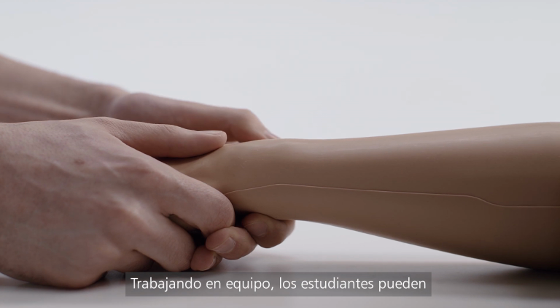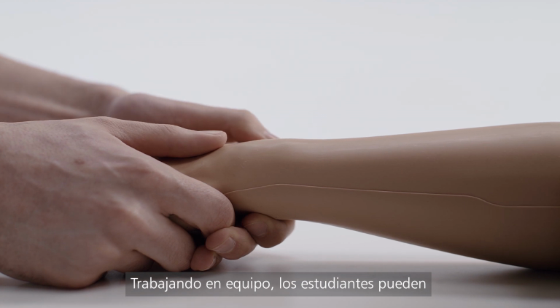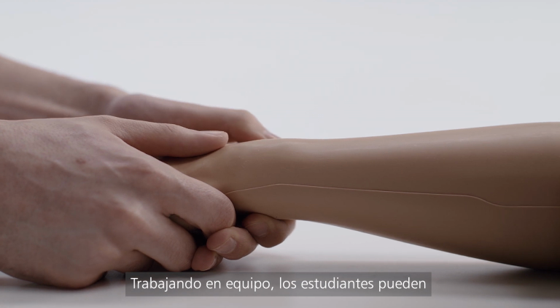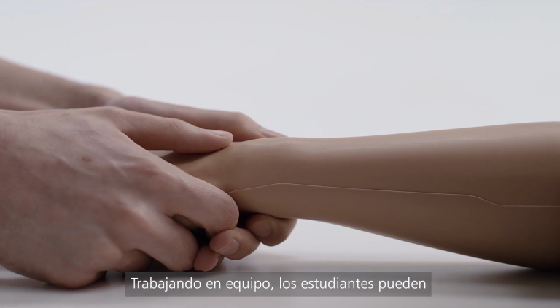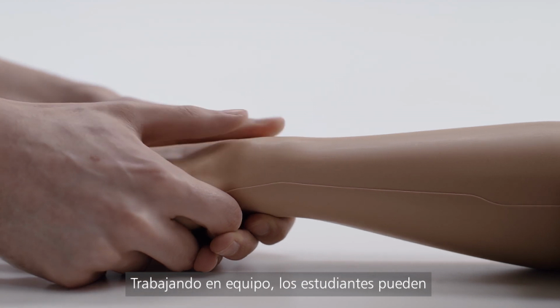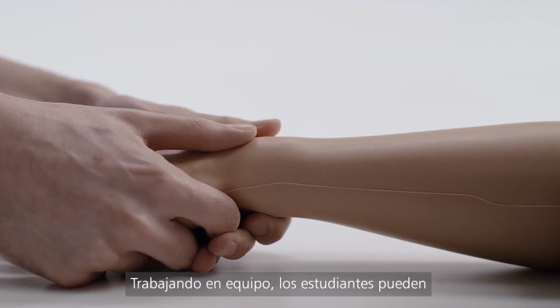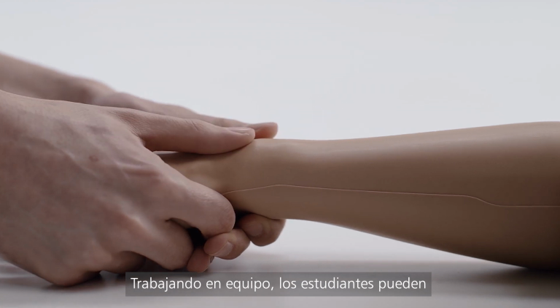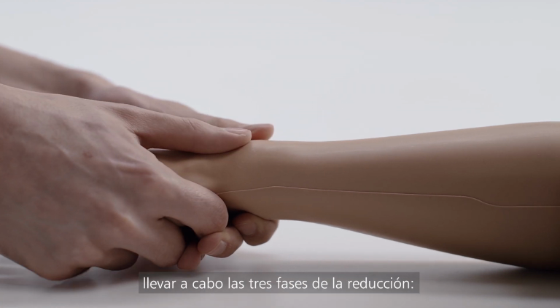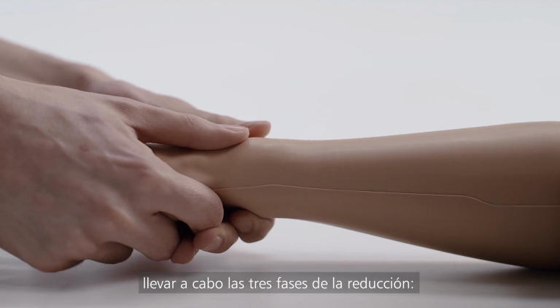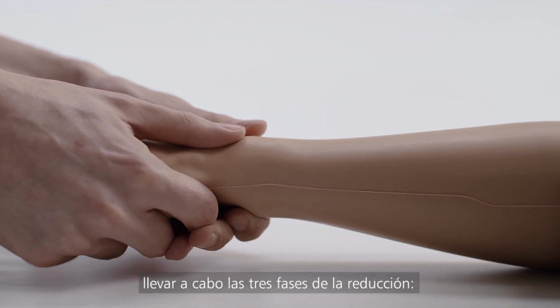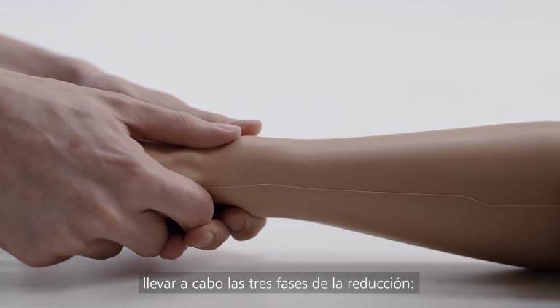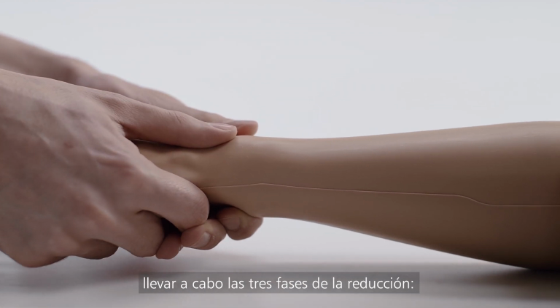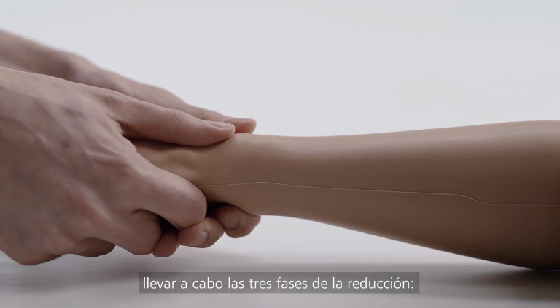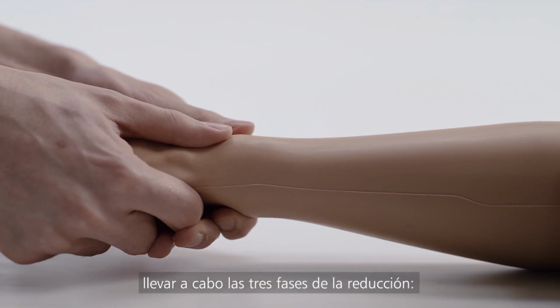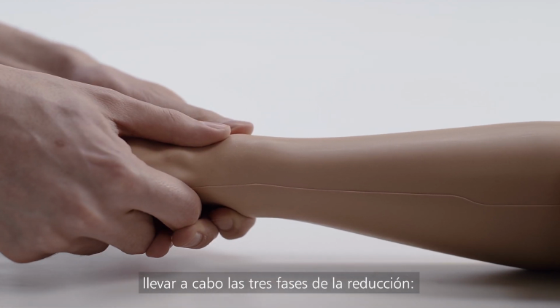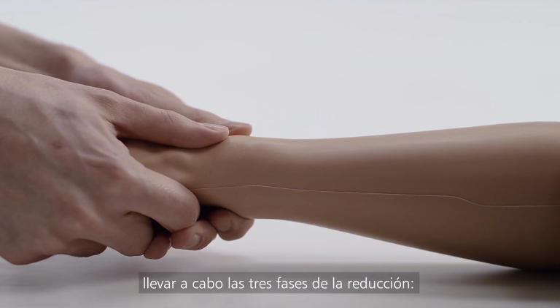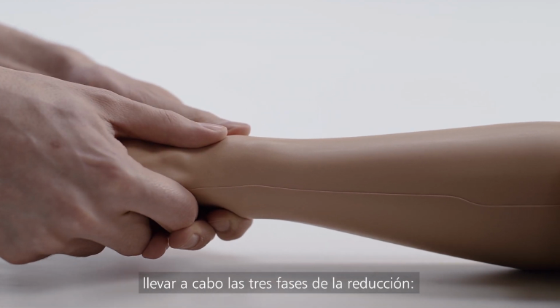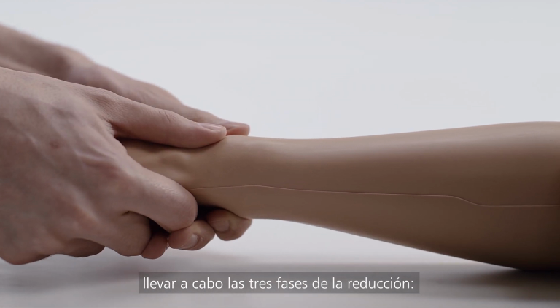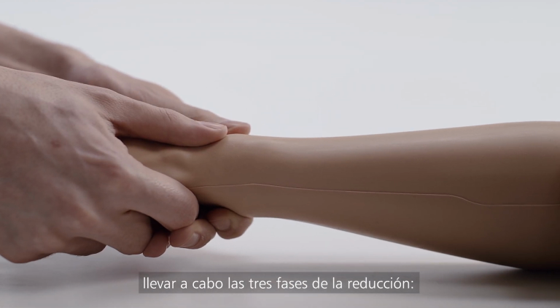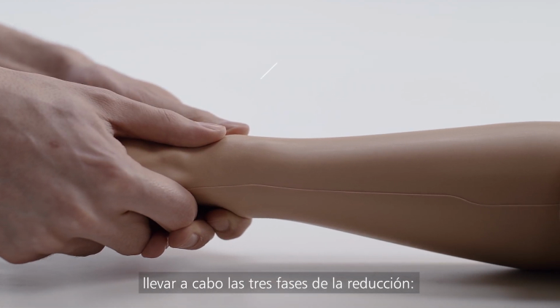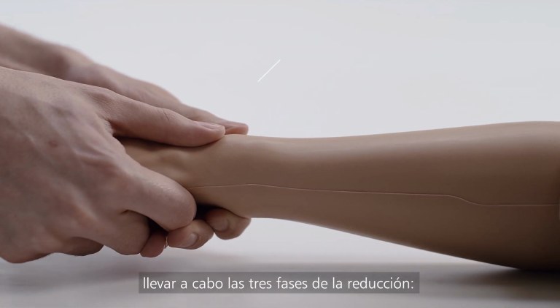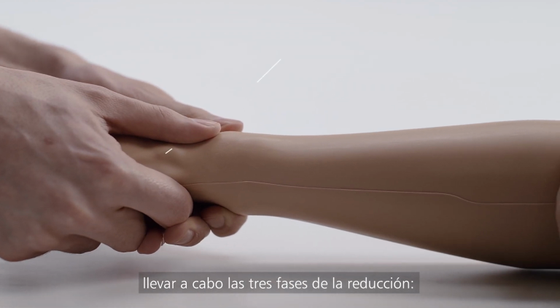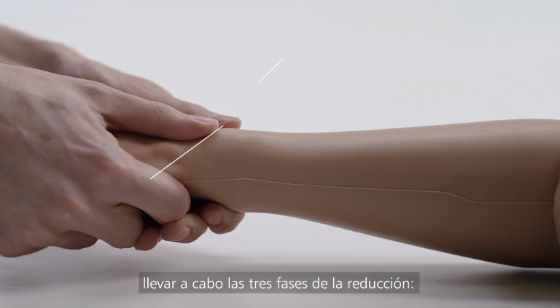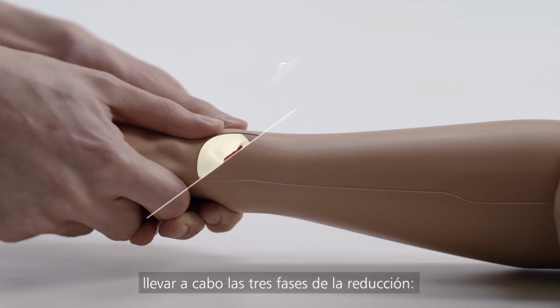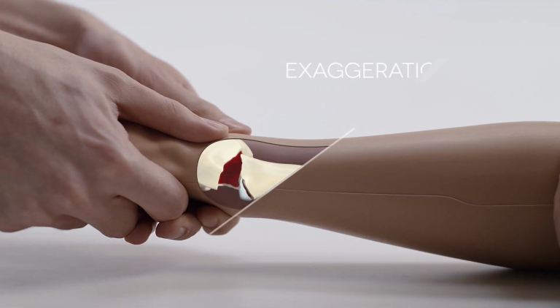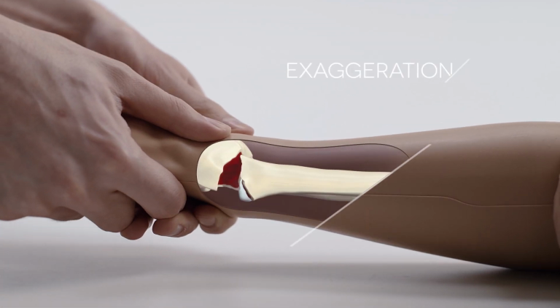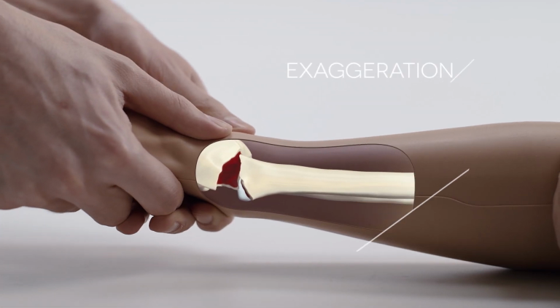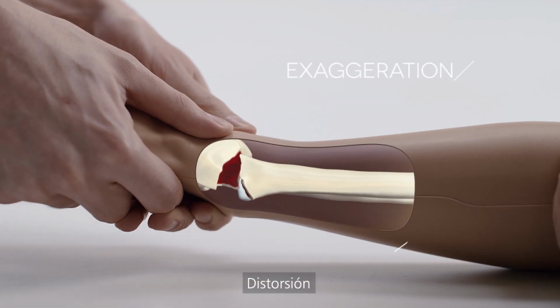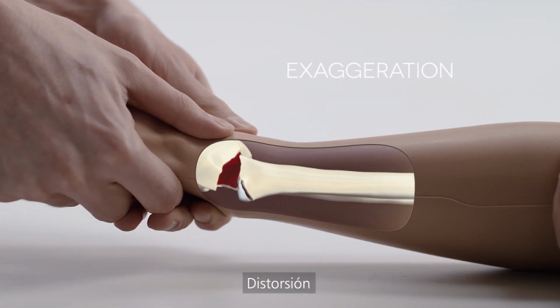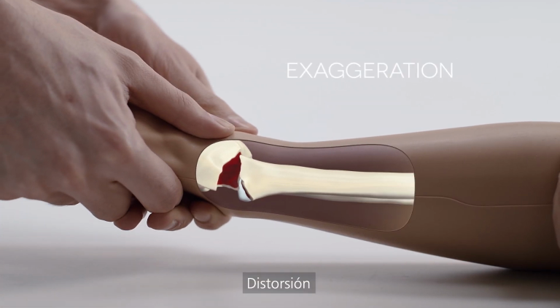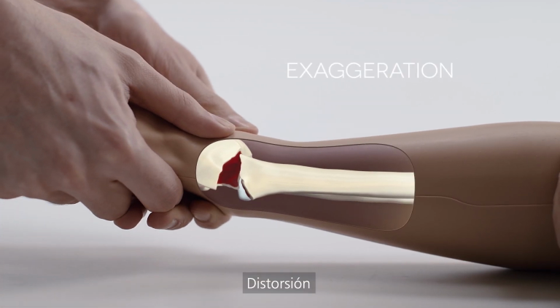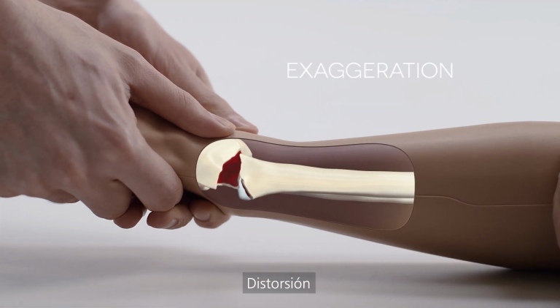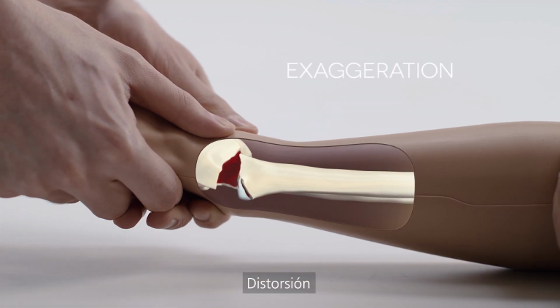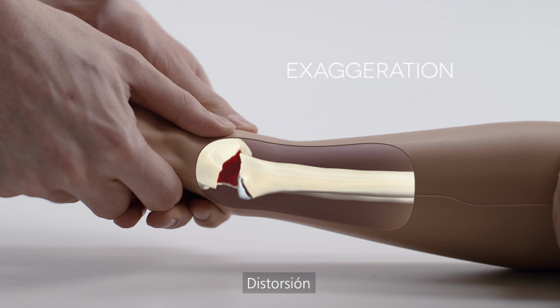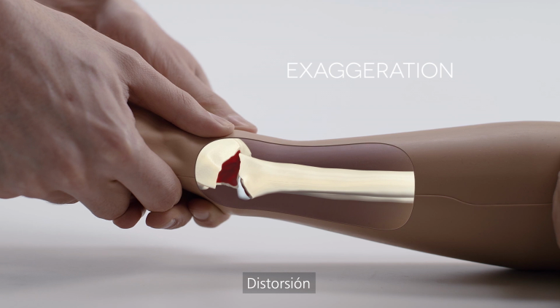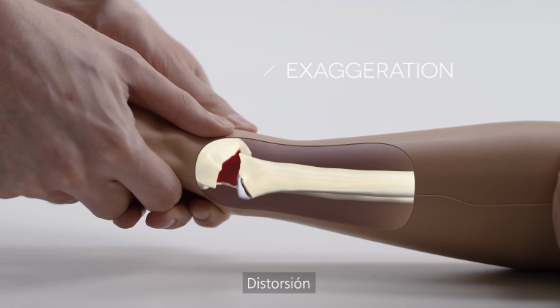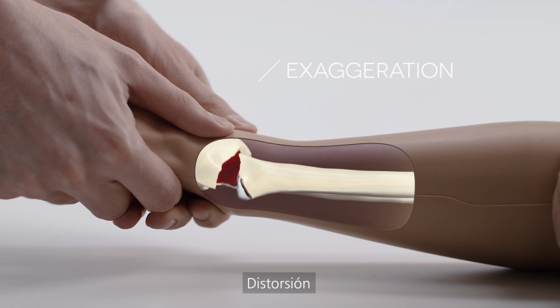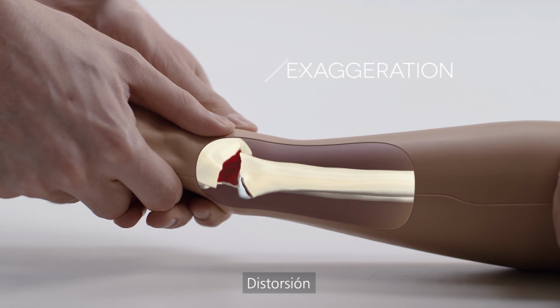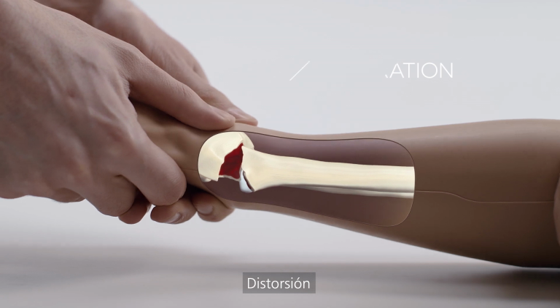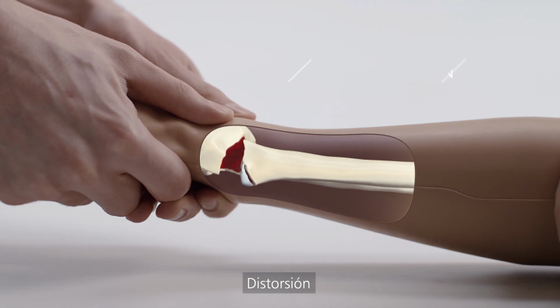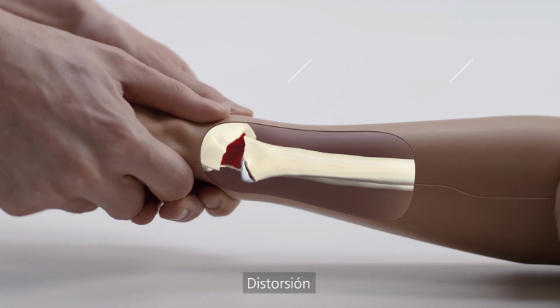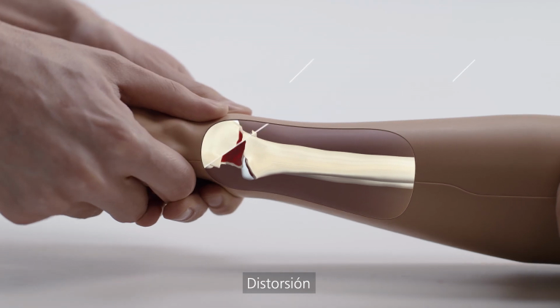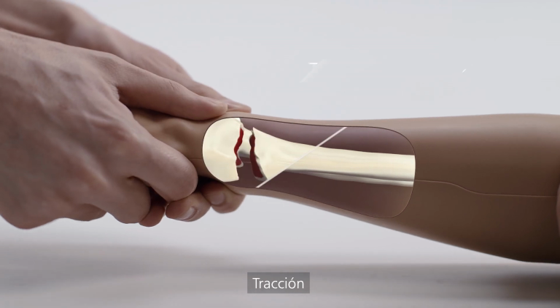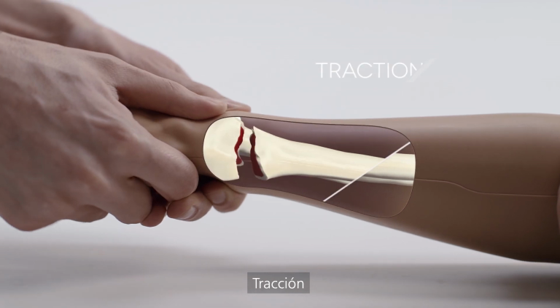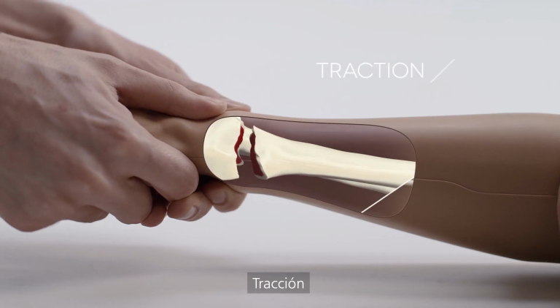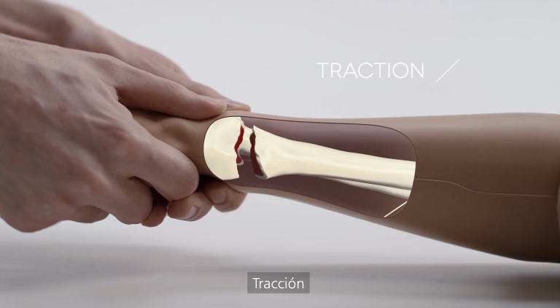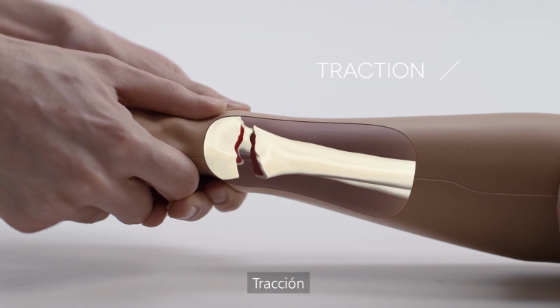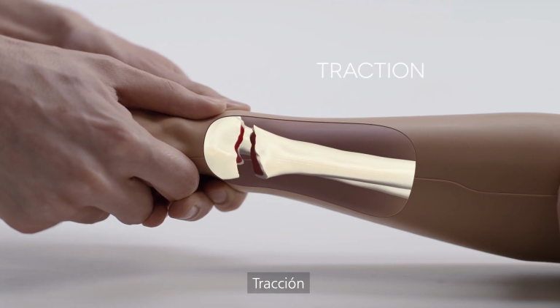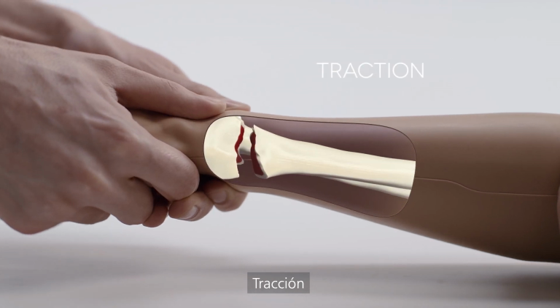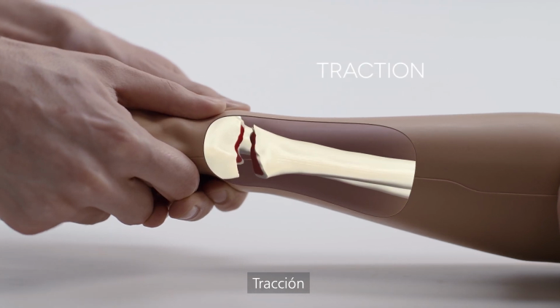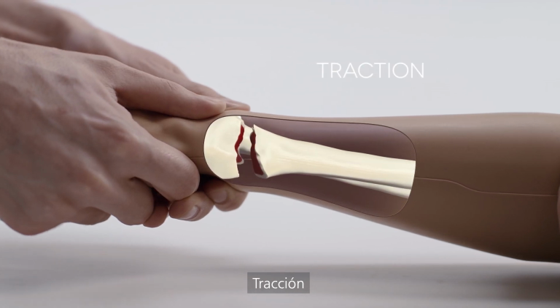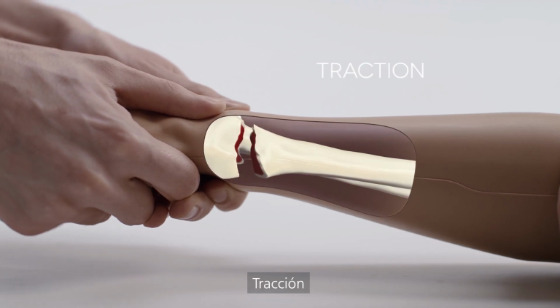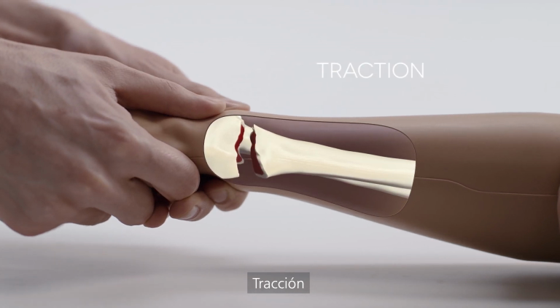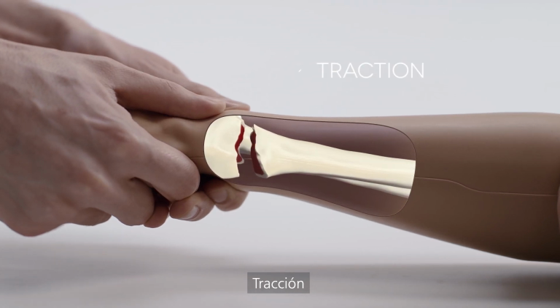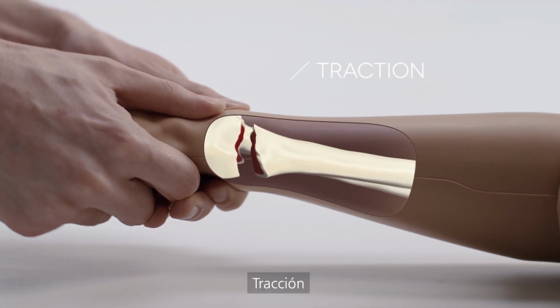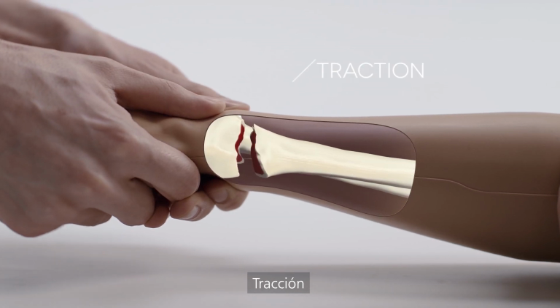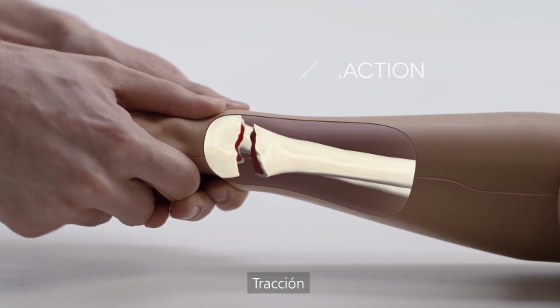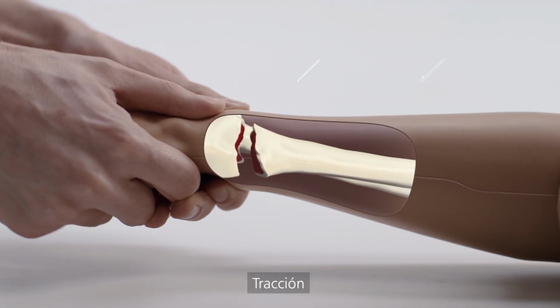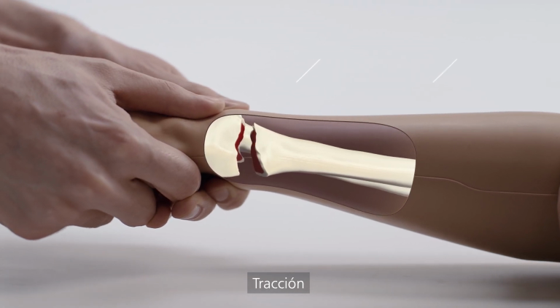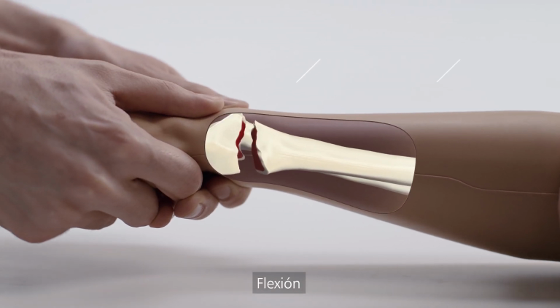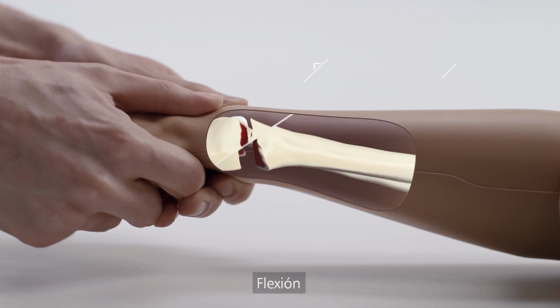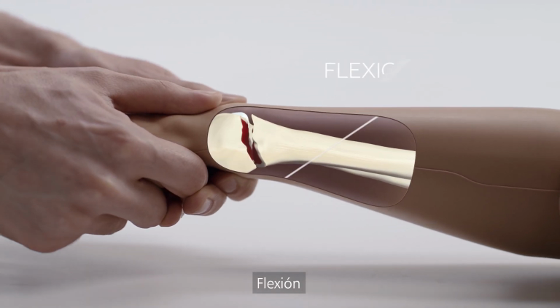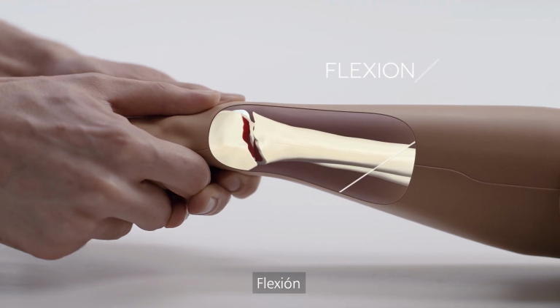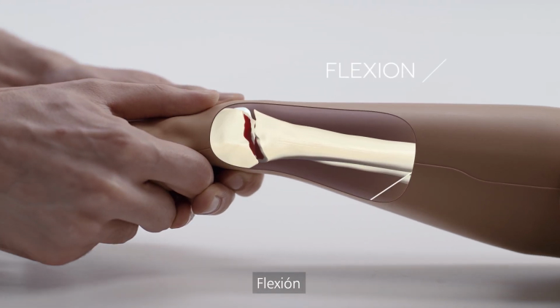trainees can perform all three stages of reduction: exaggeration, traction, and flexion.